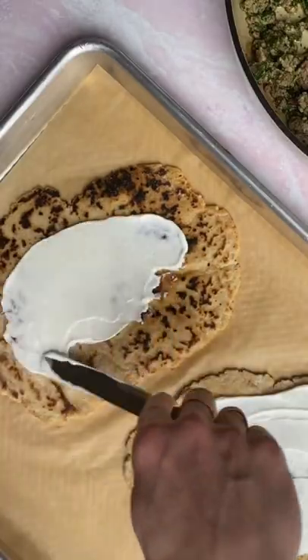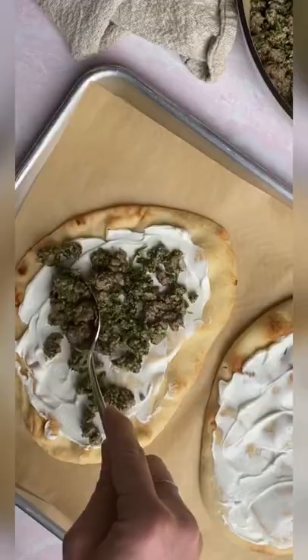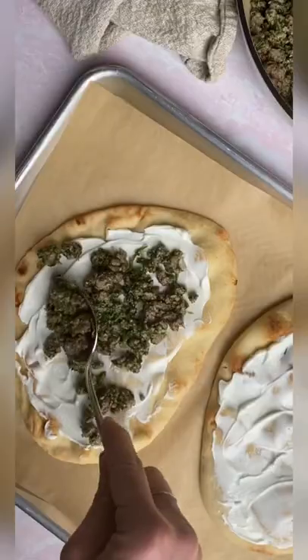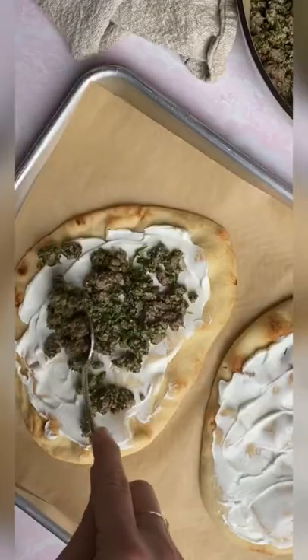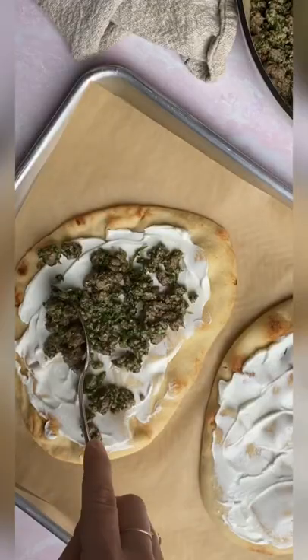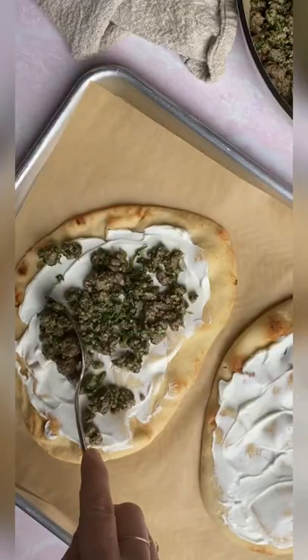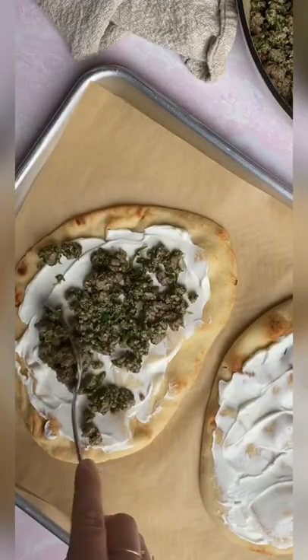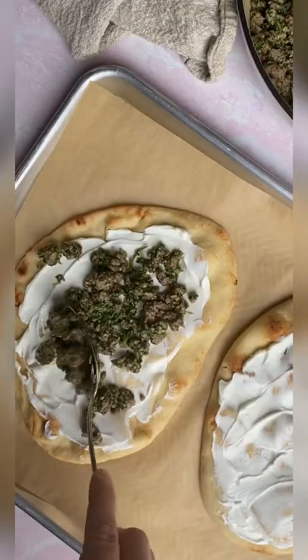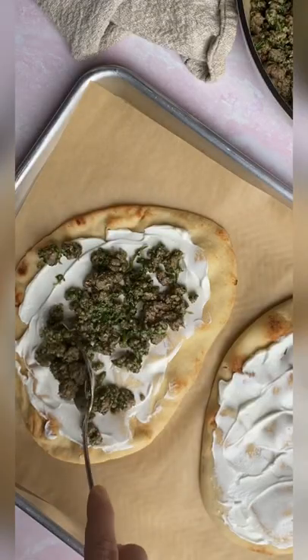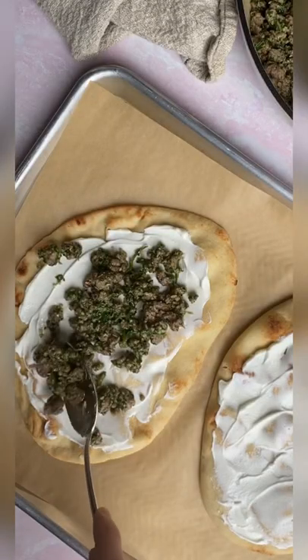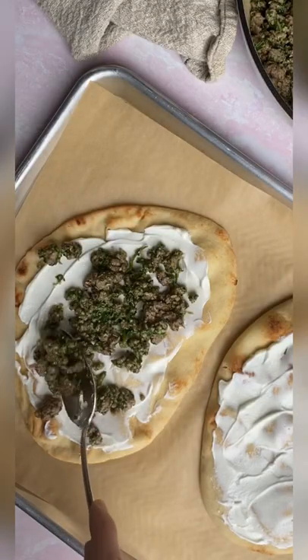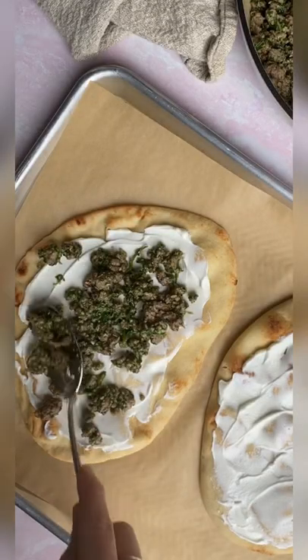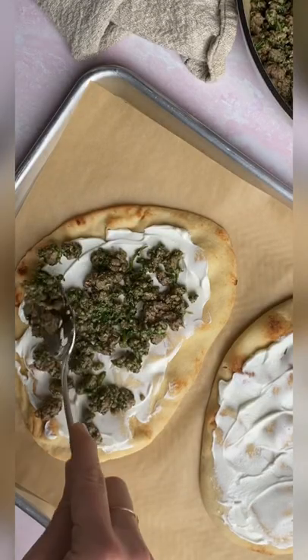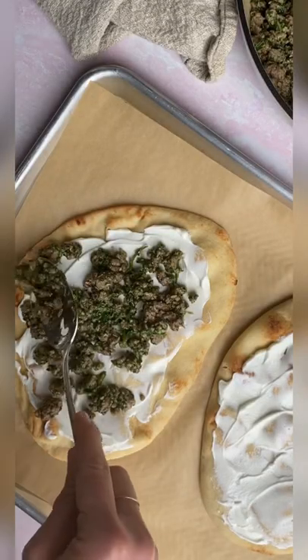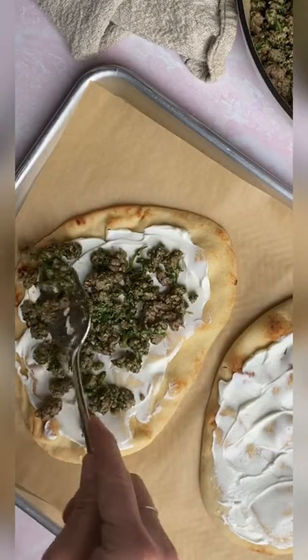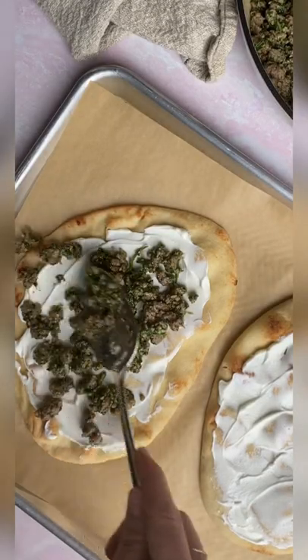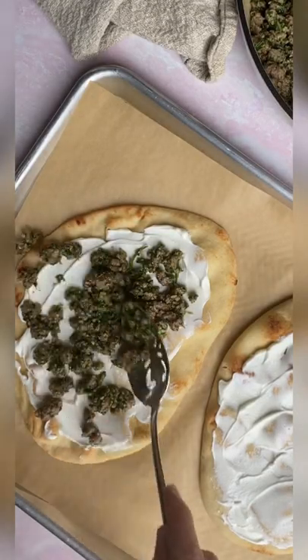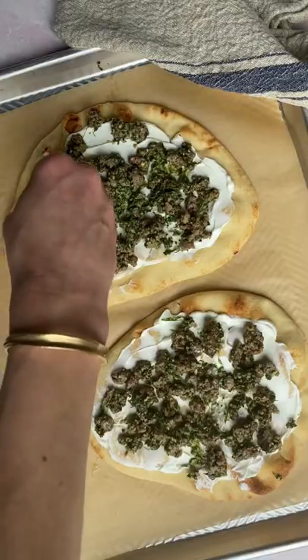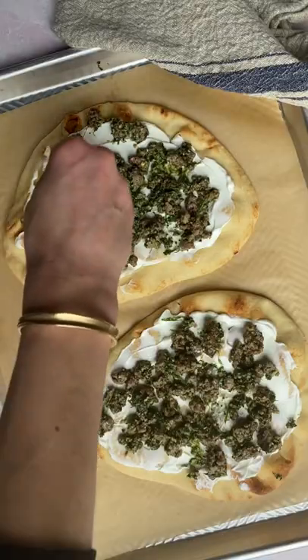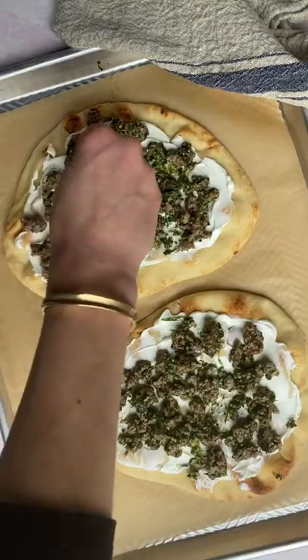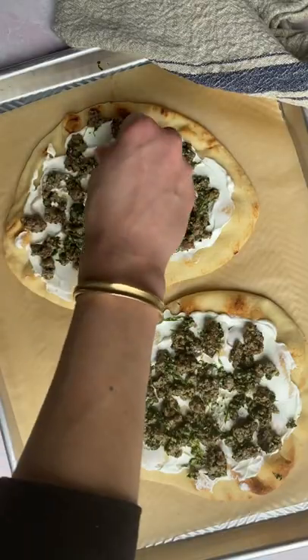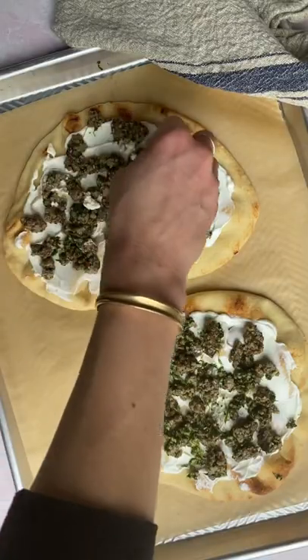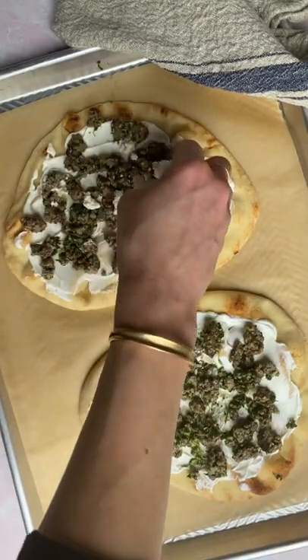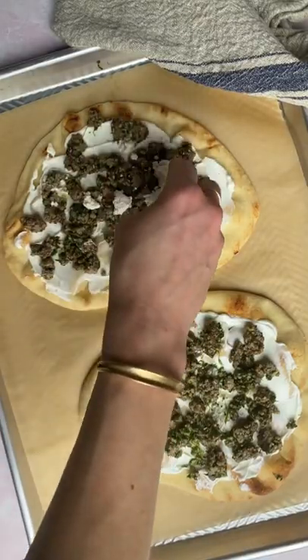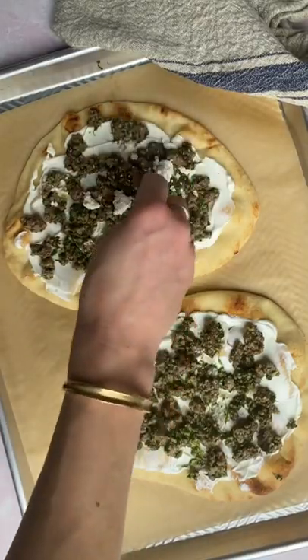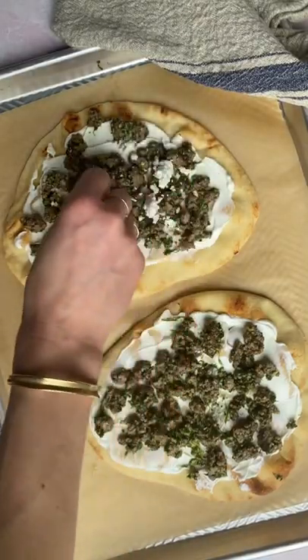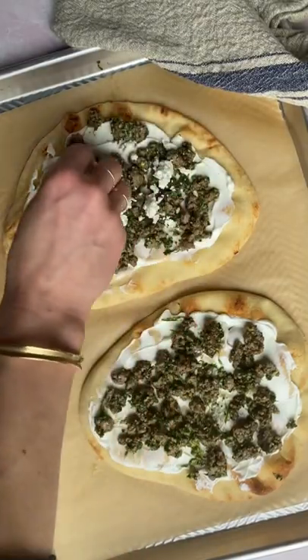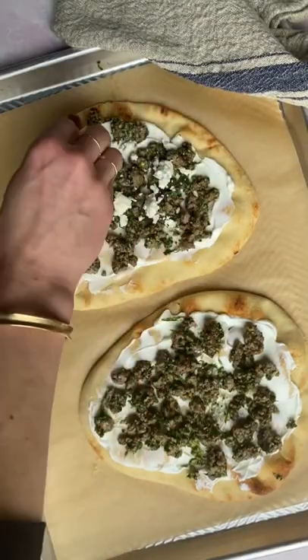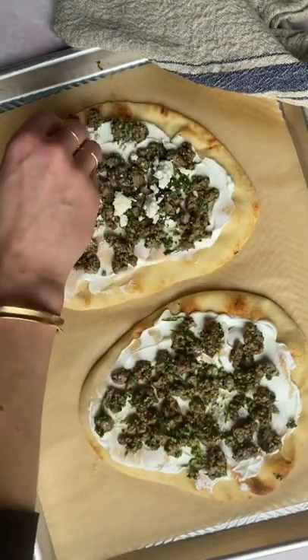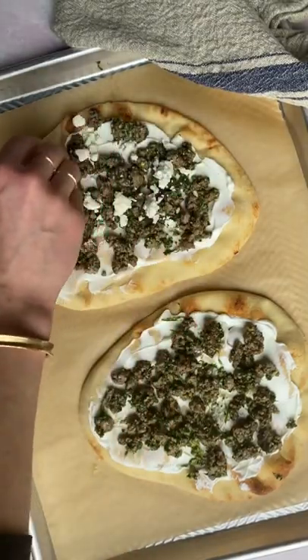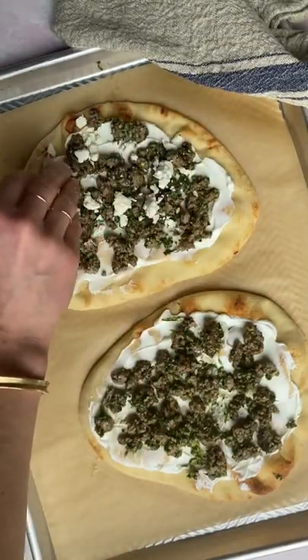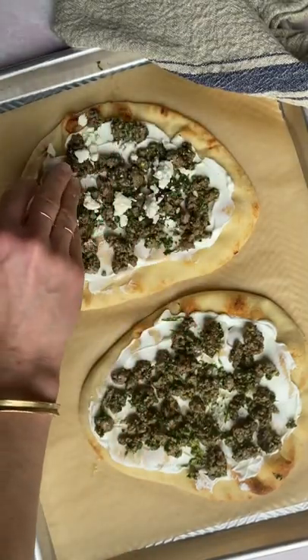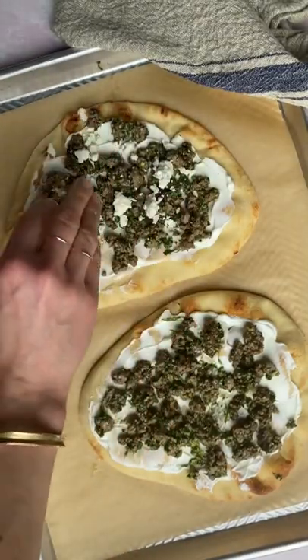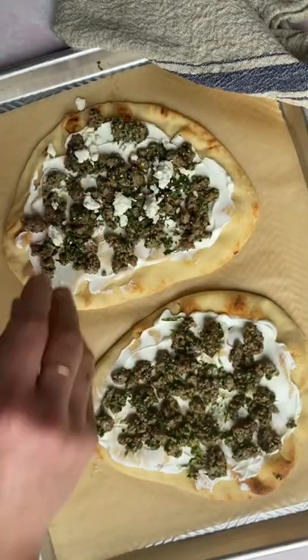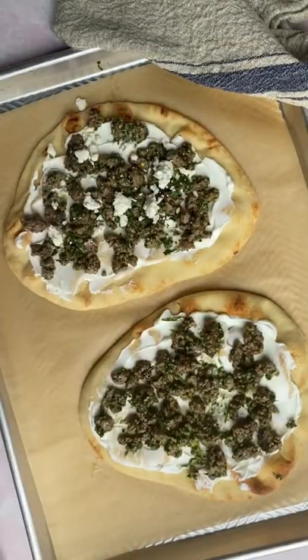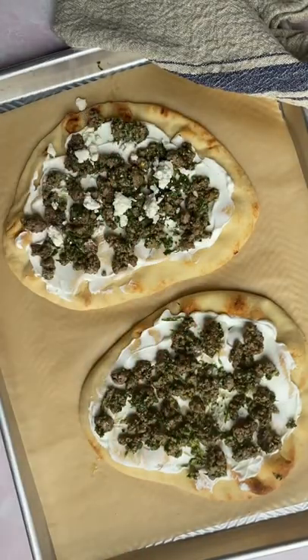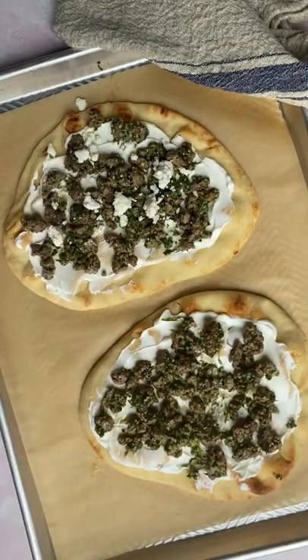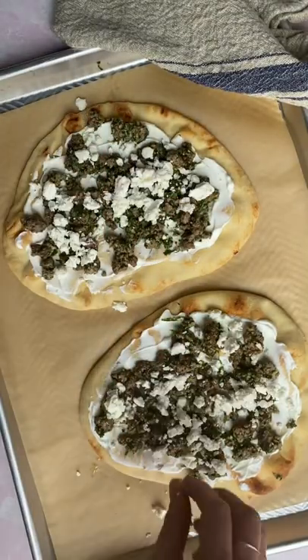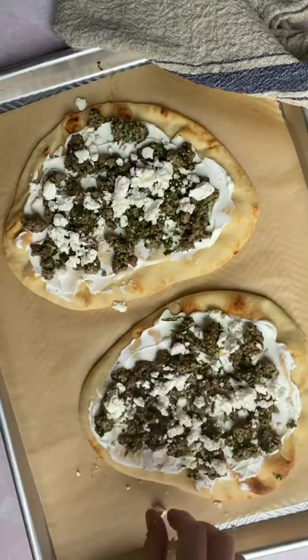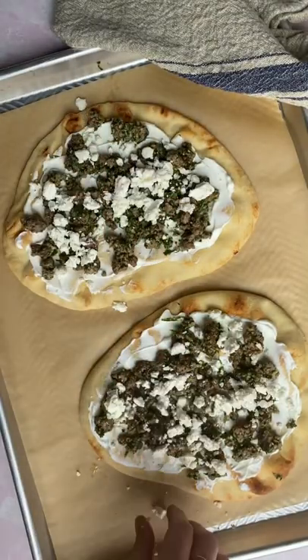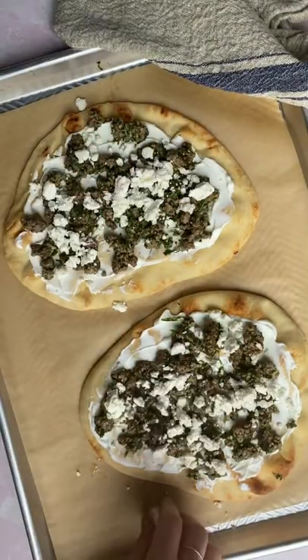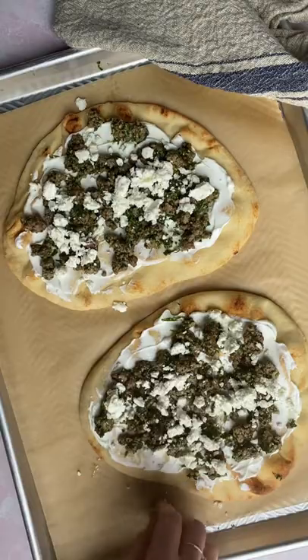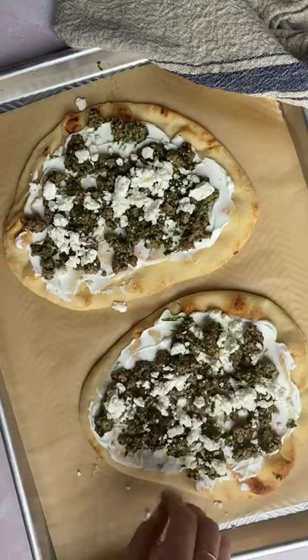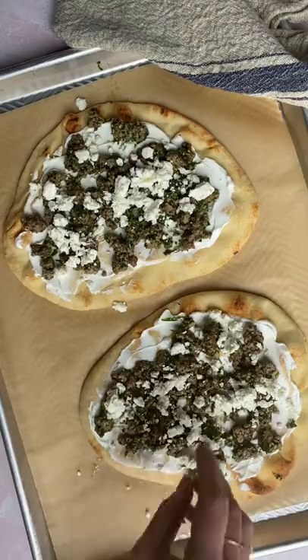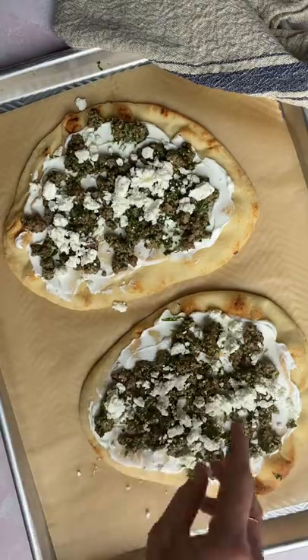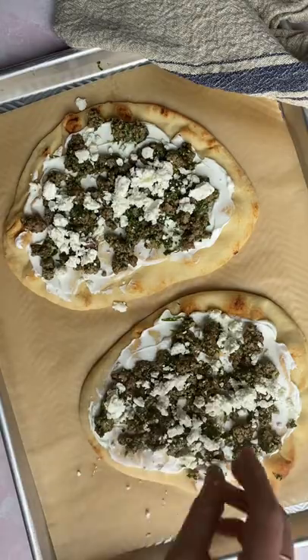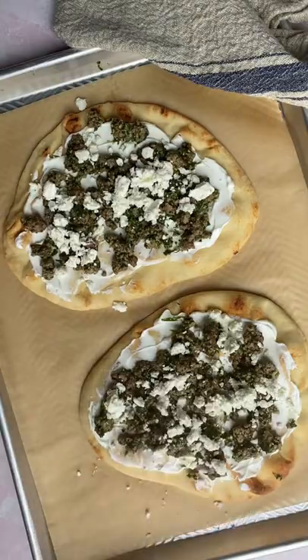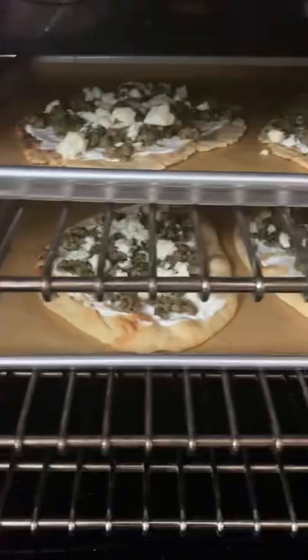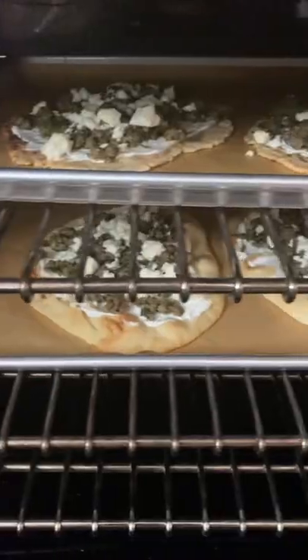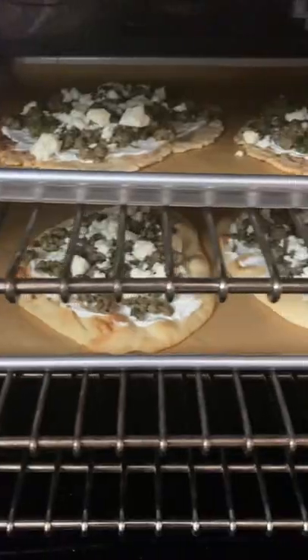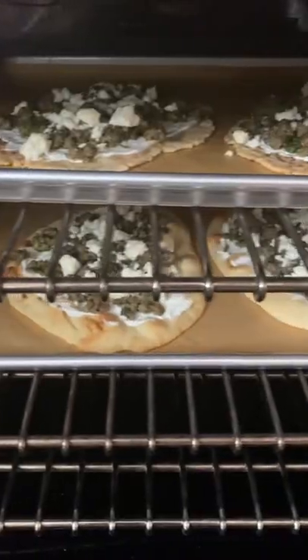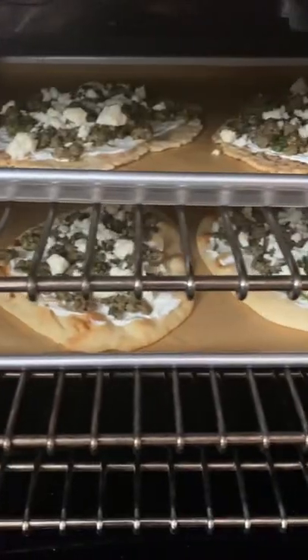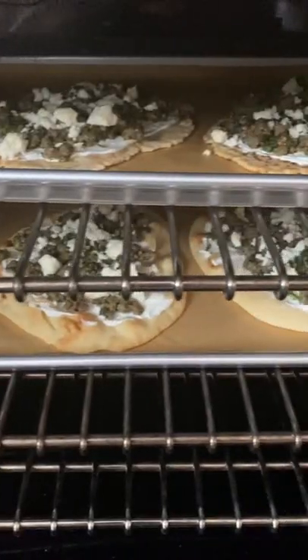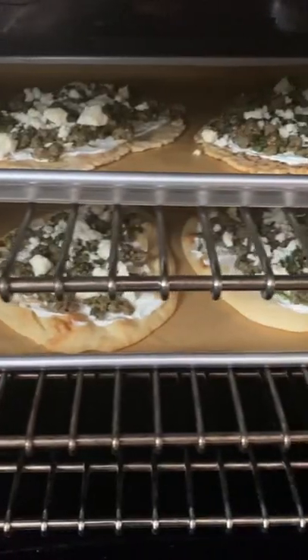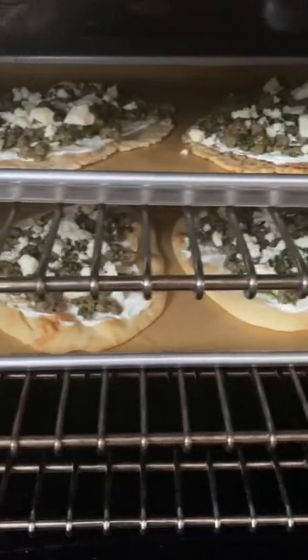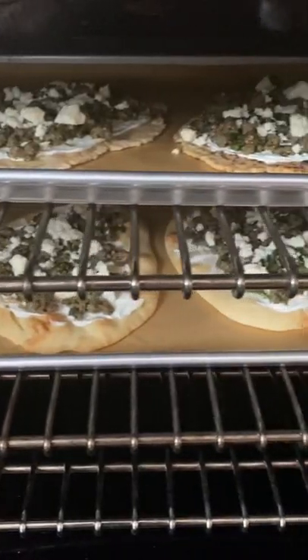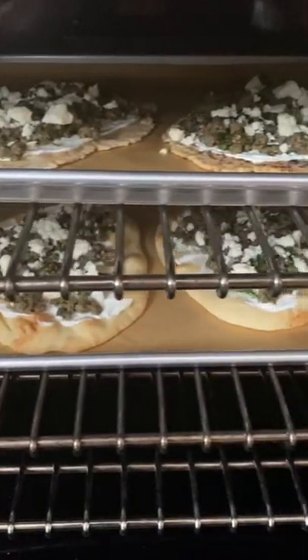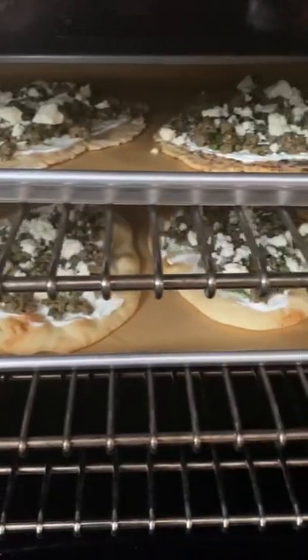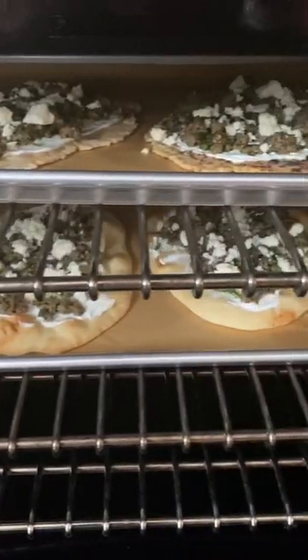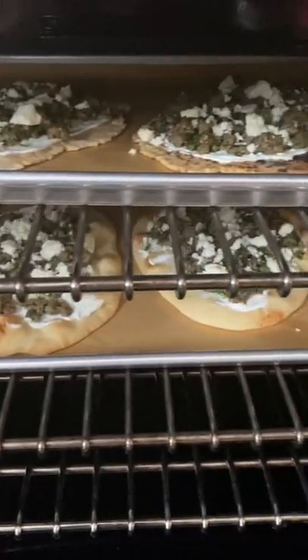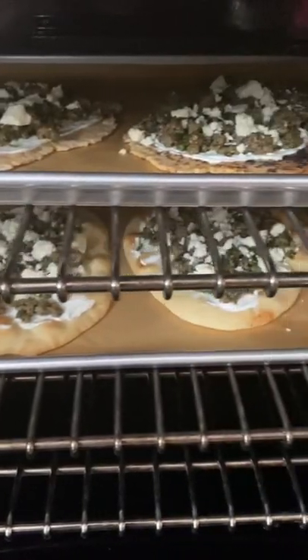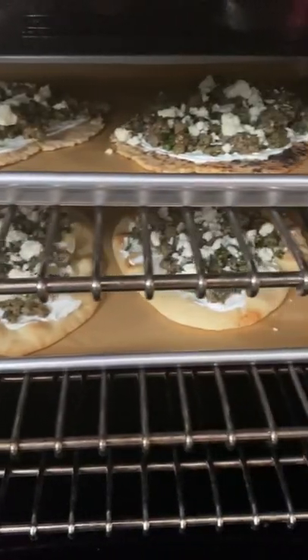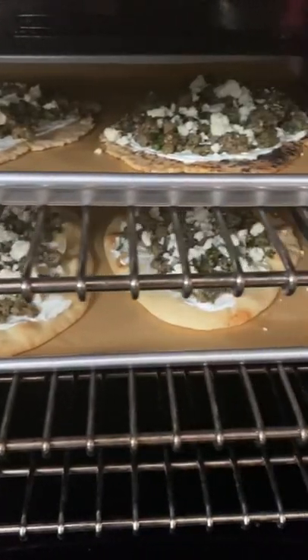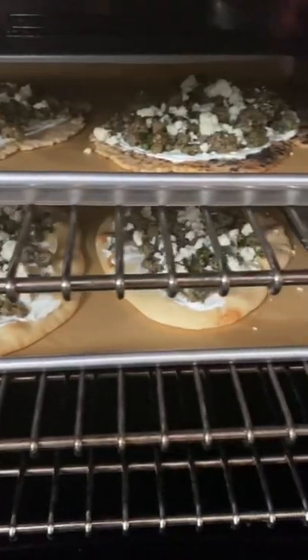Spread whole milk Greek yogurt on those flatbreads, top with the lamb mixture and crumbled feta, then bake until the pizzas are crispy and golden.